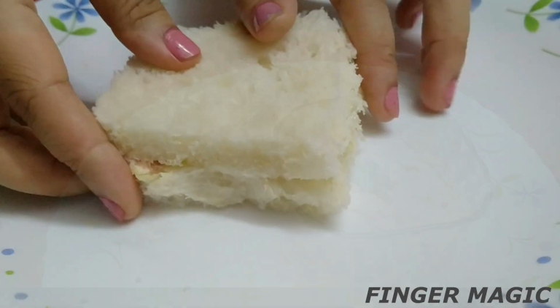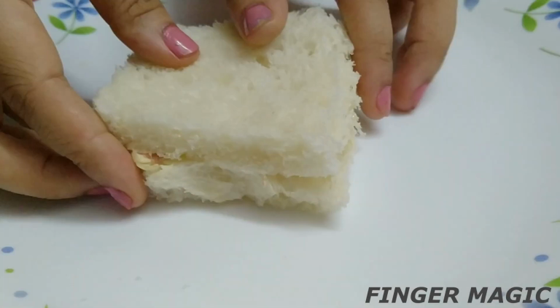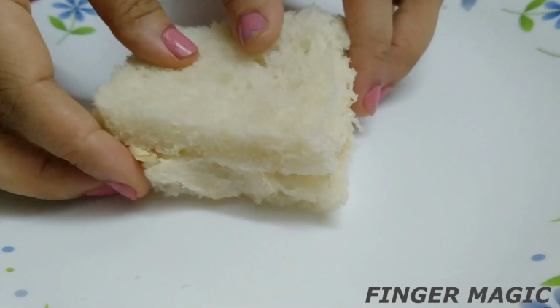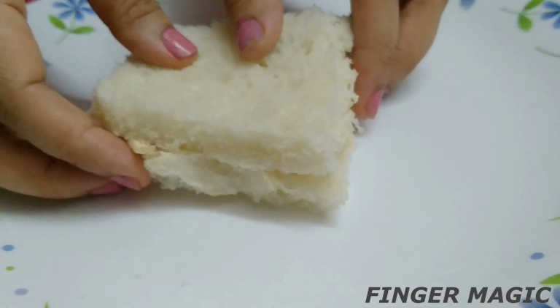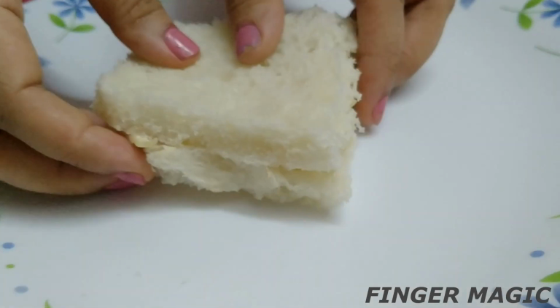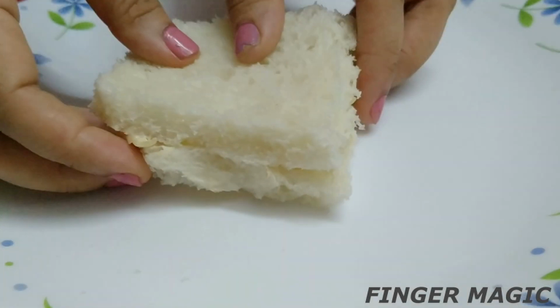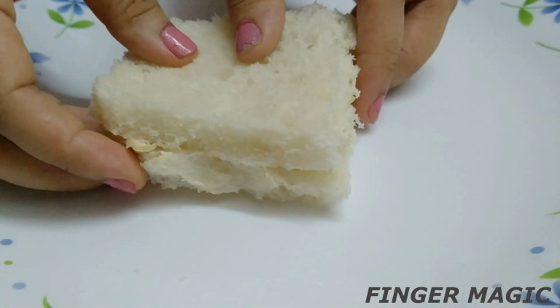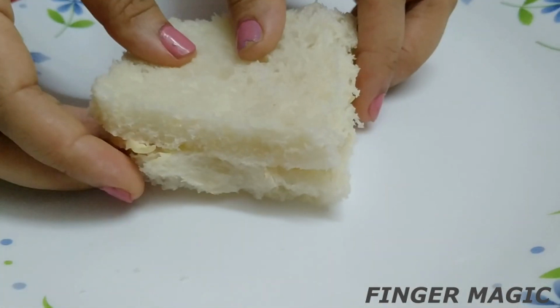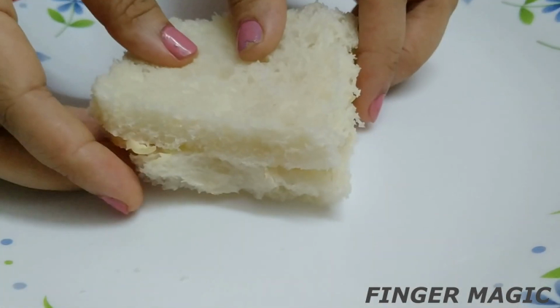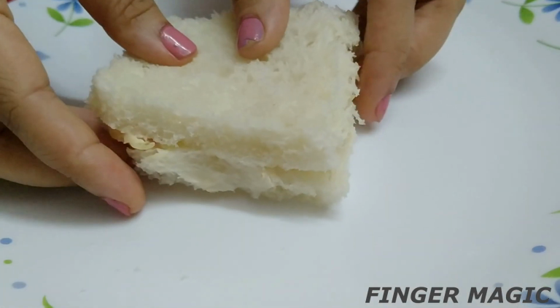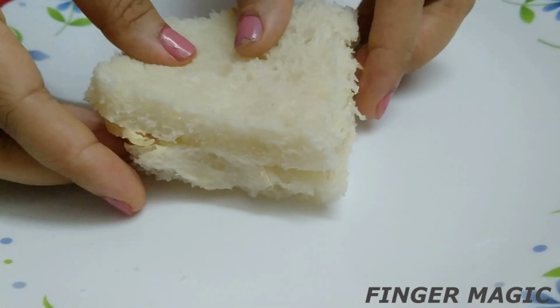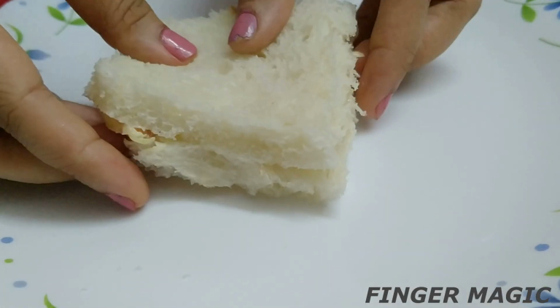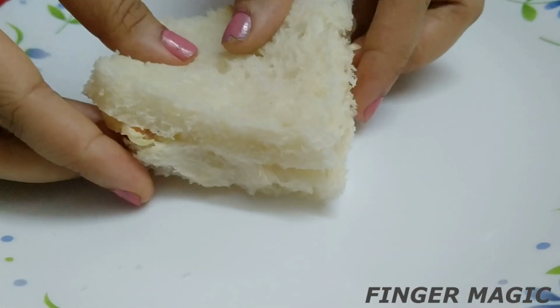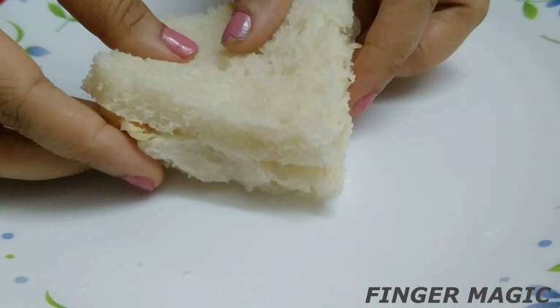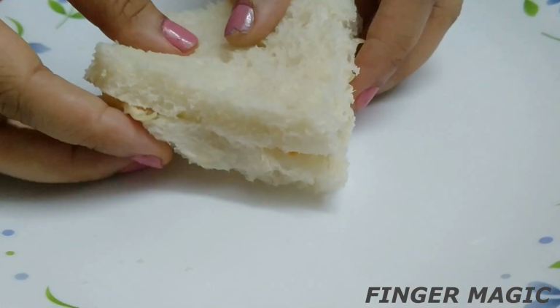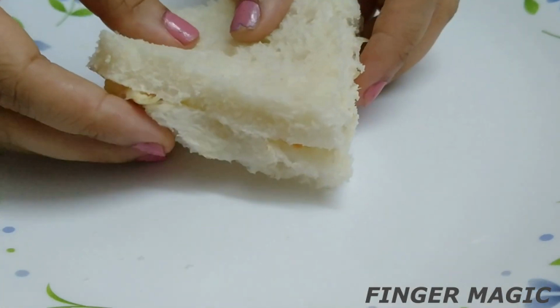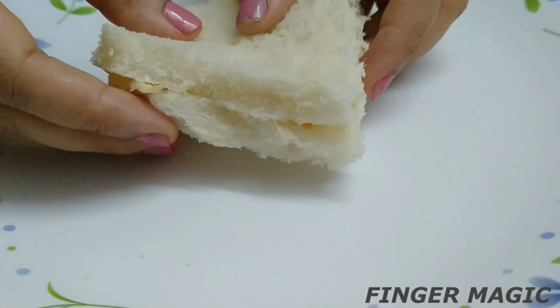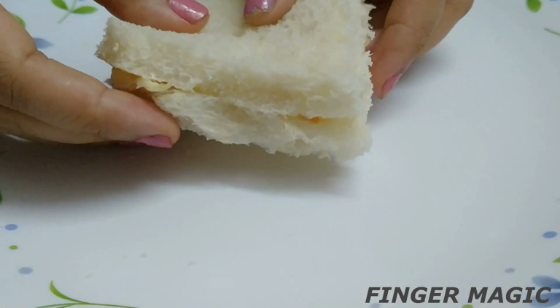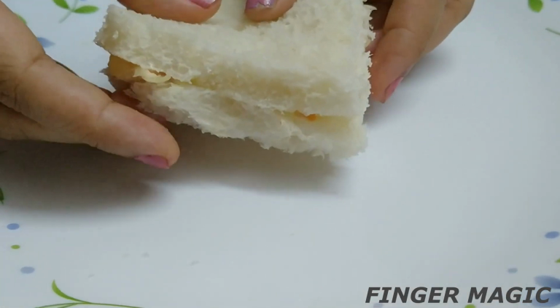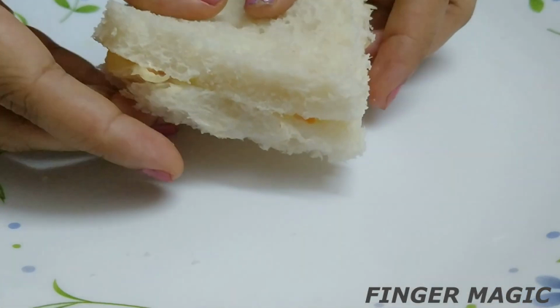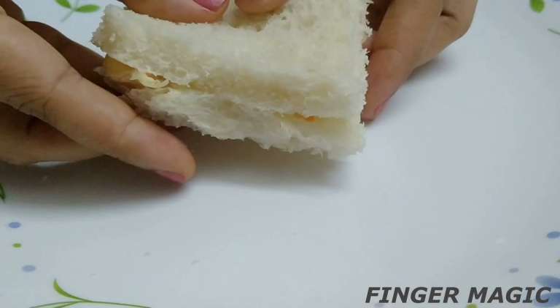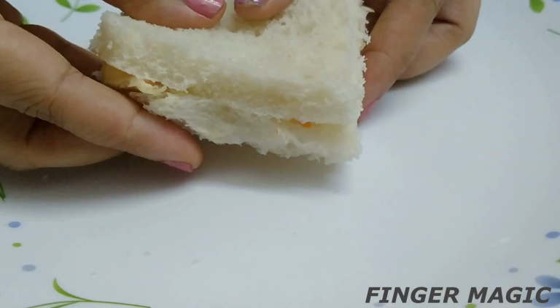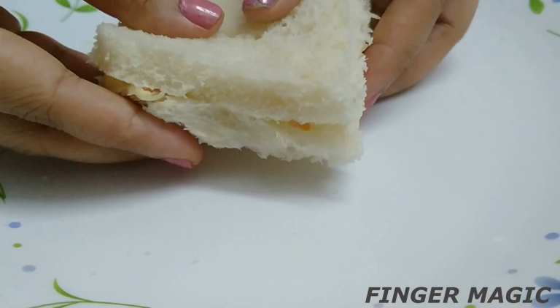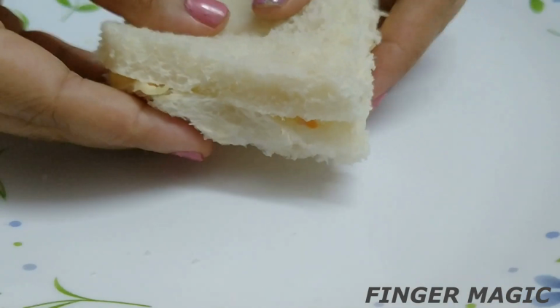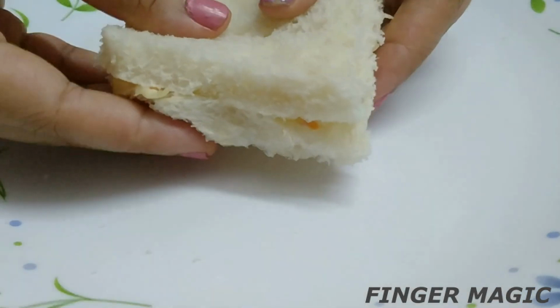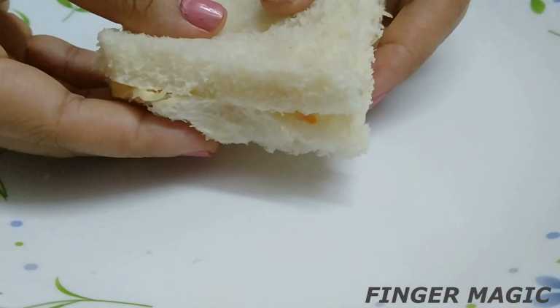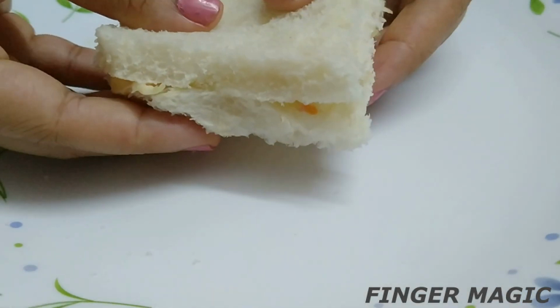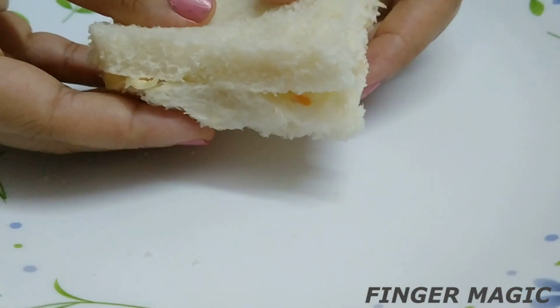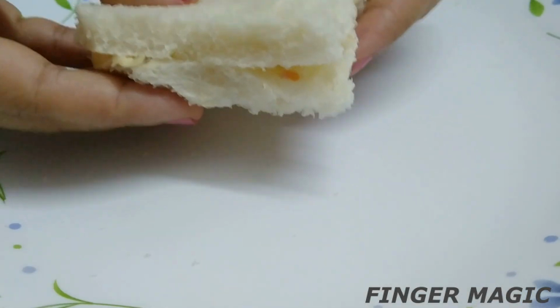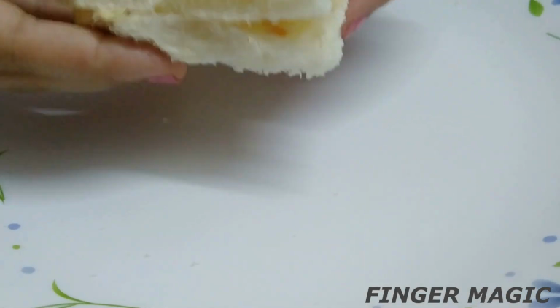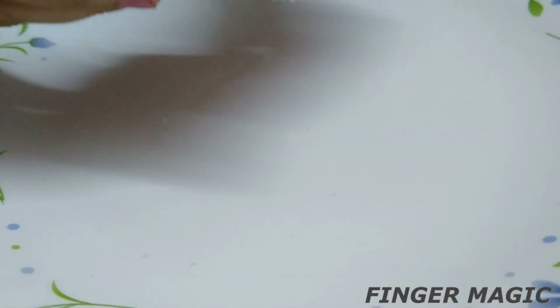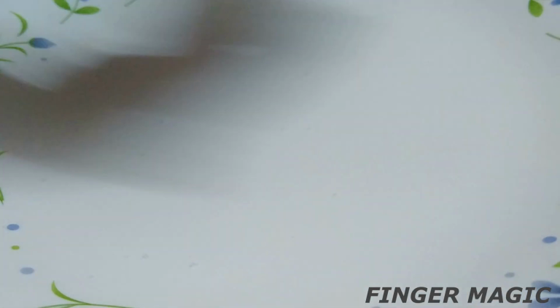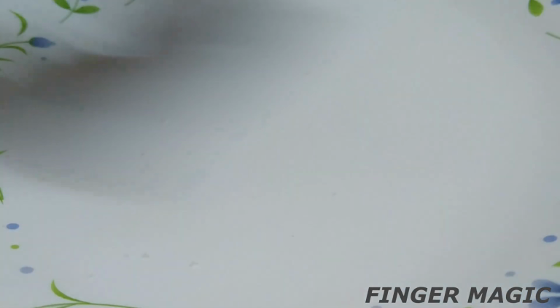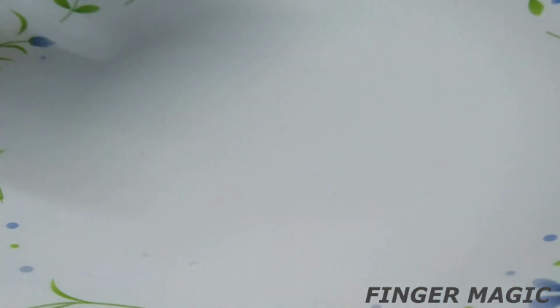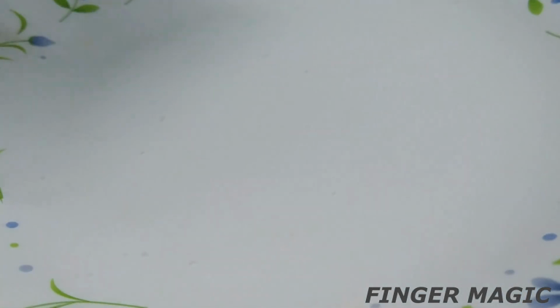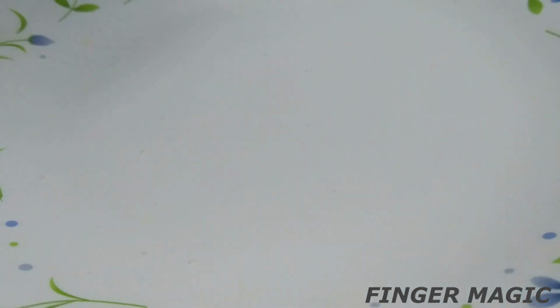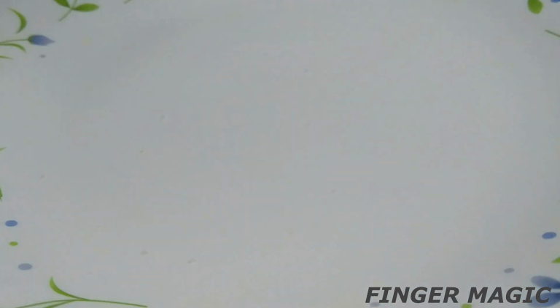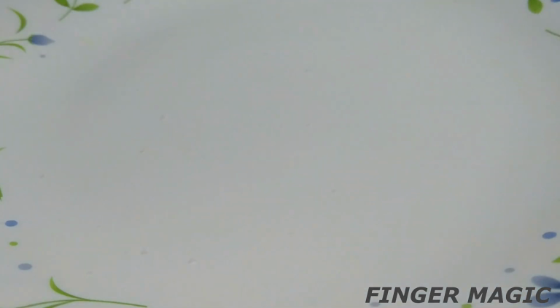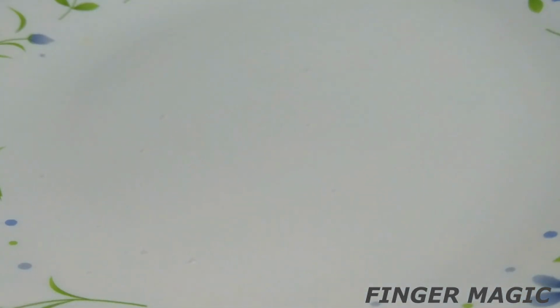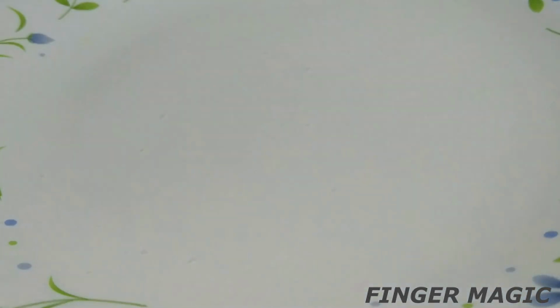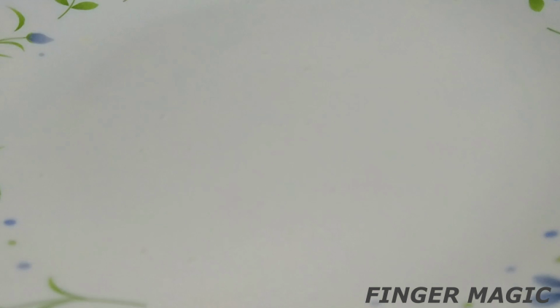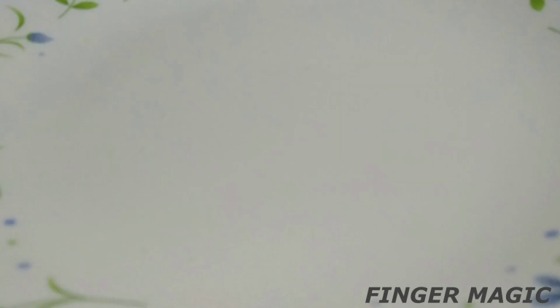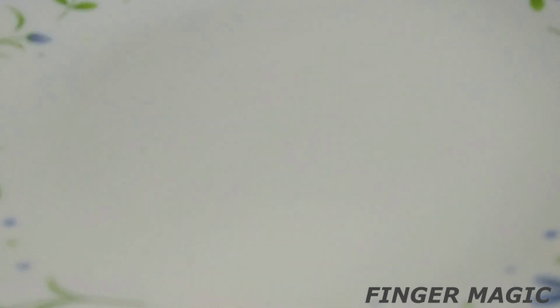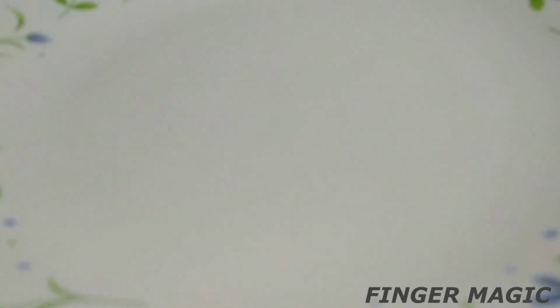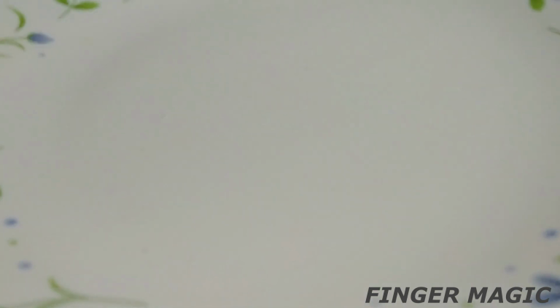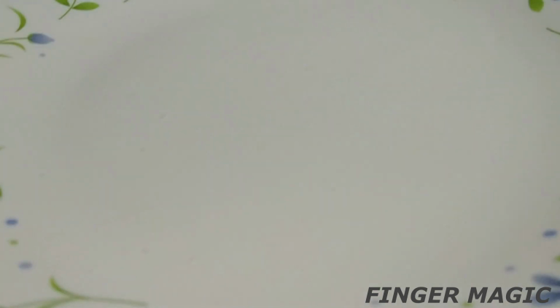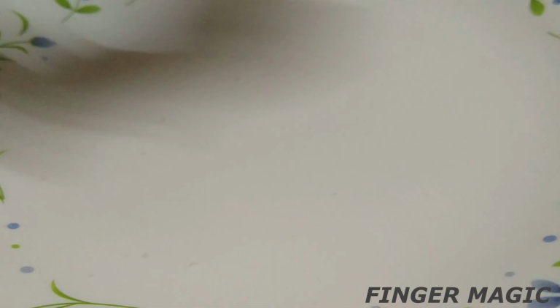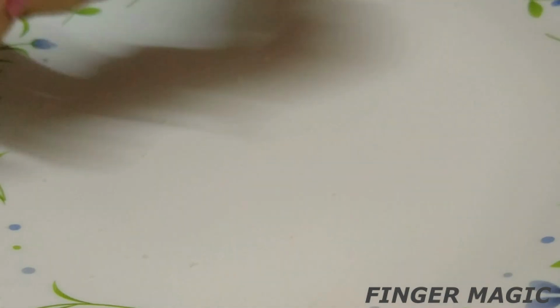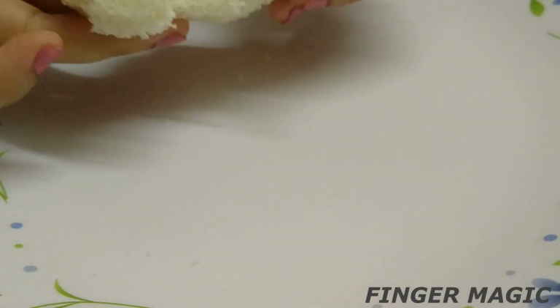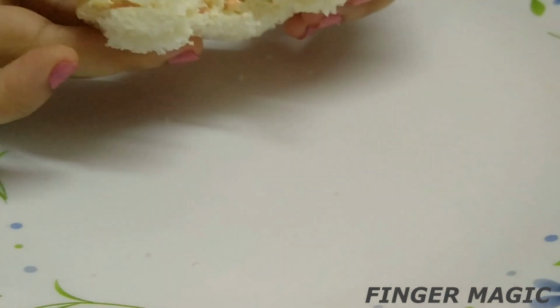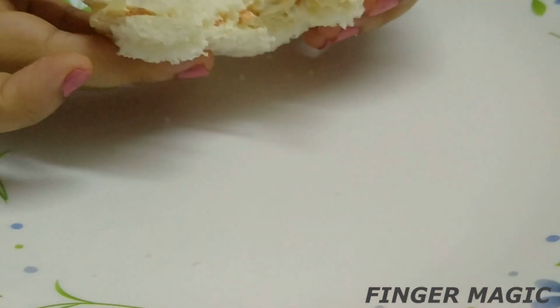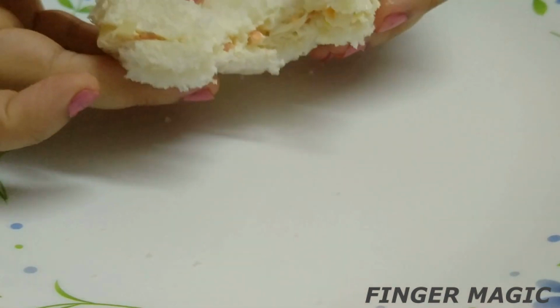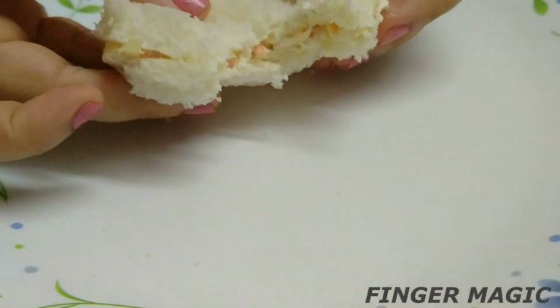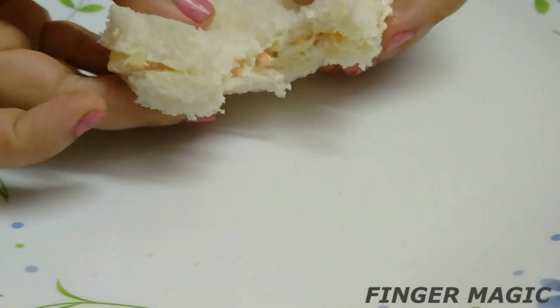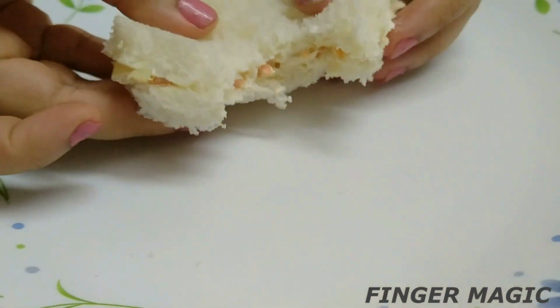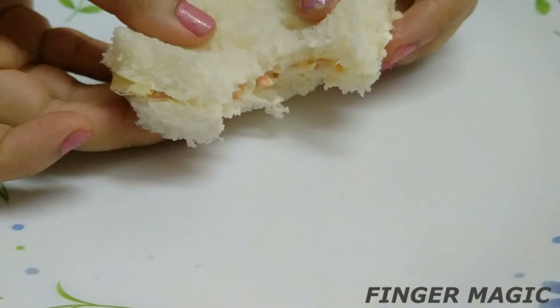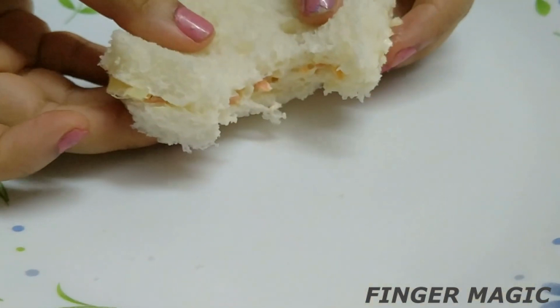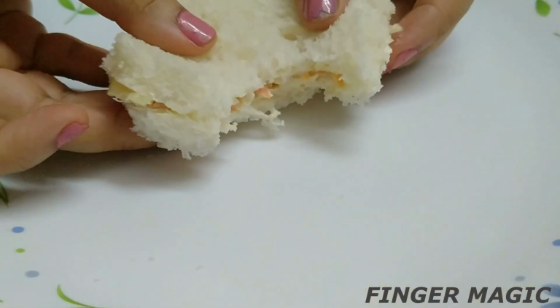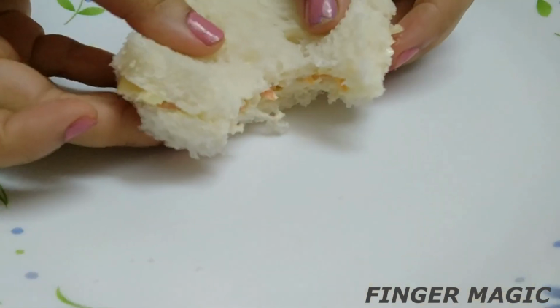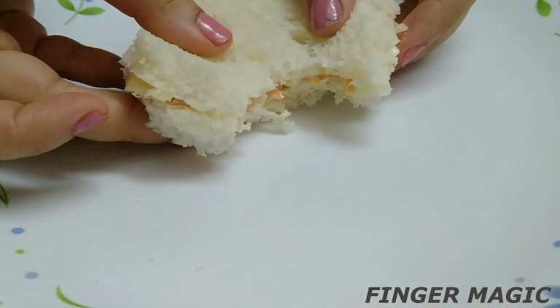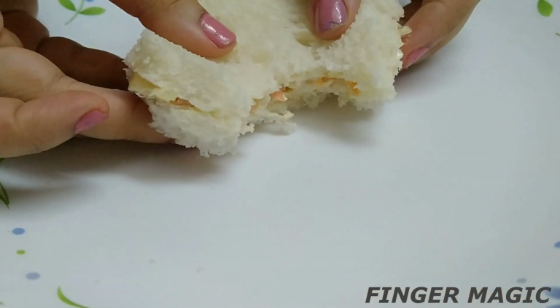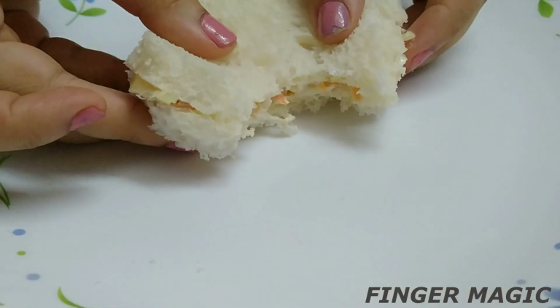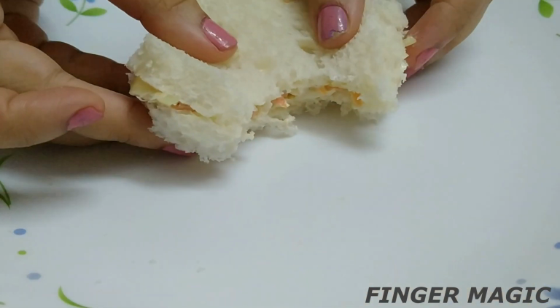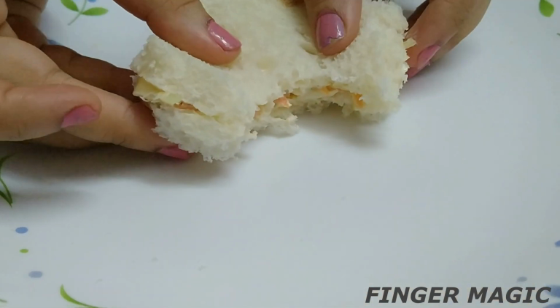Hey guys, welcome back to our channel. It's me, Irene. Today's video is a coleslaw sandwich recipe.